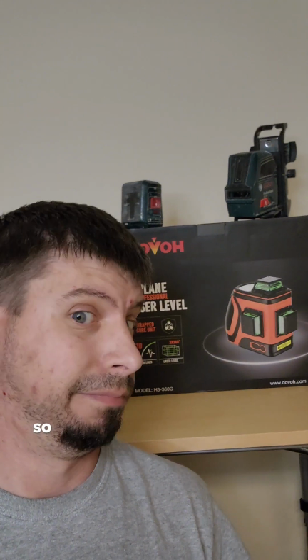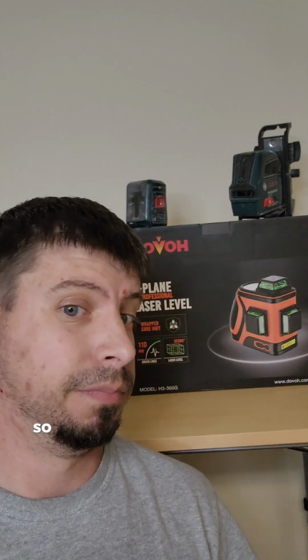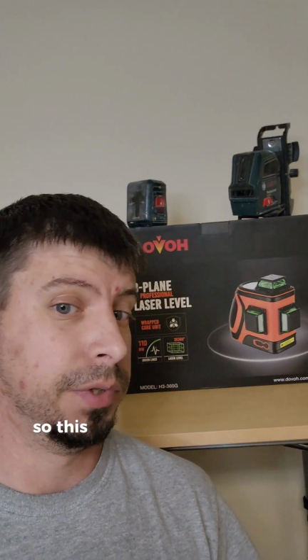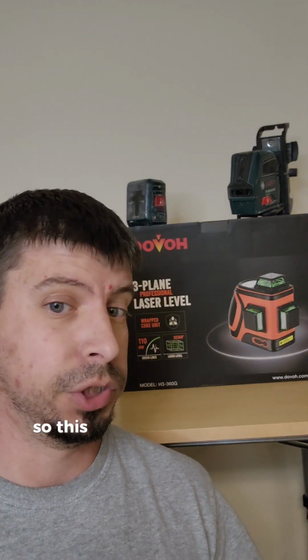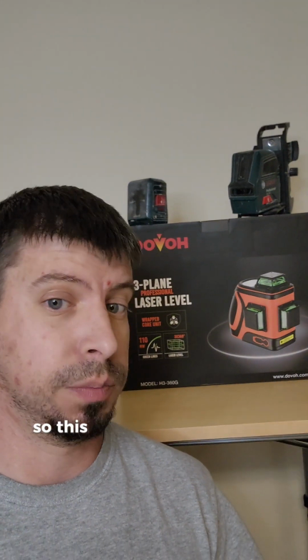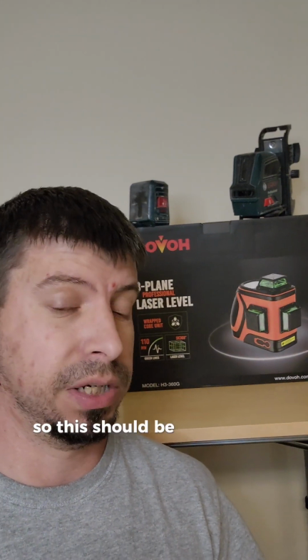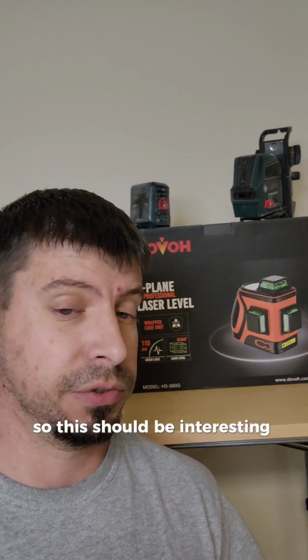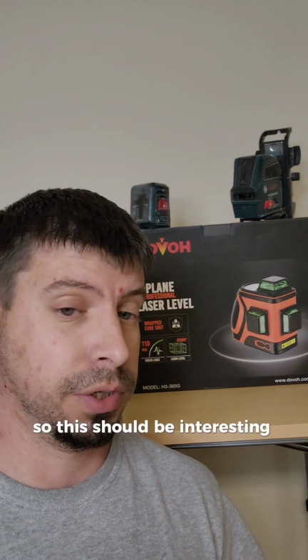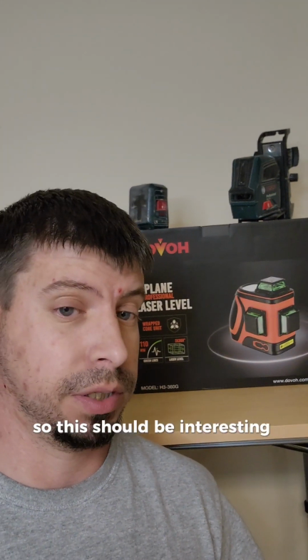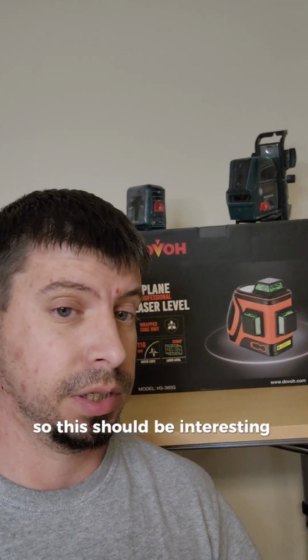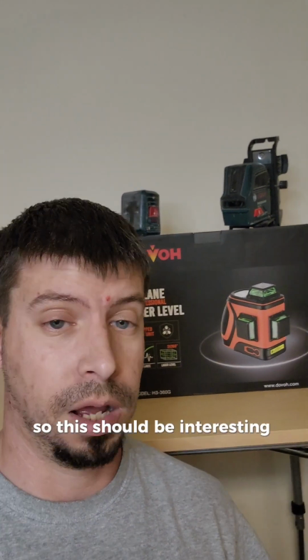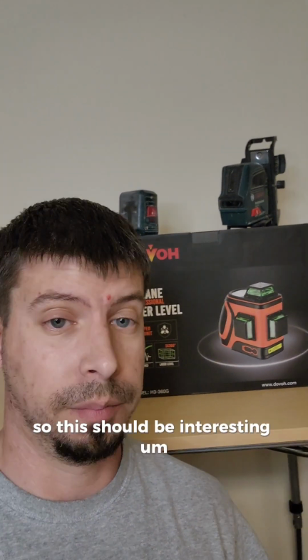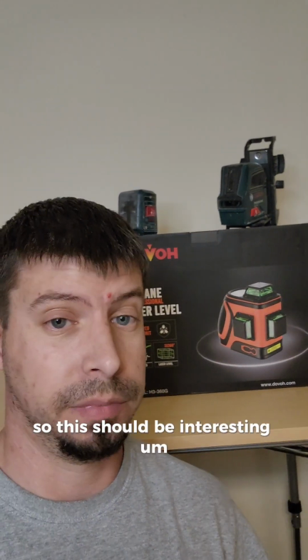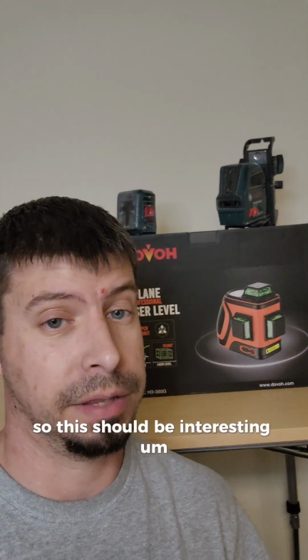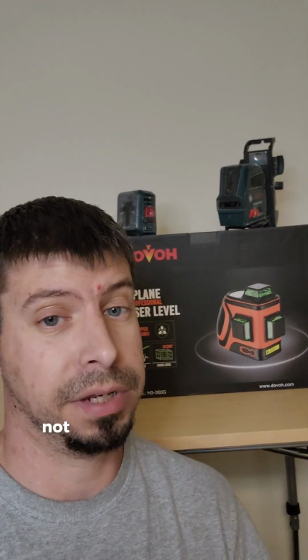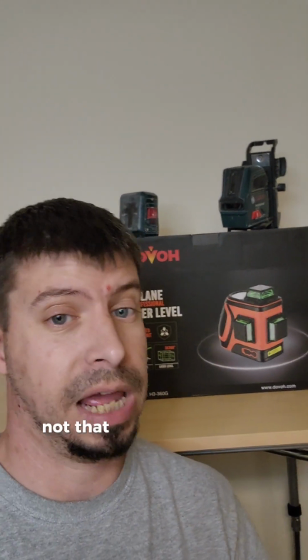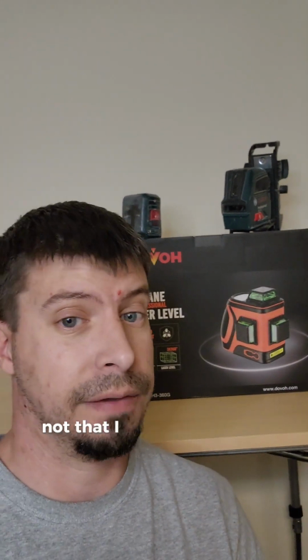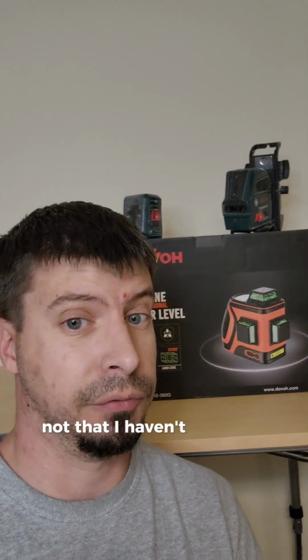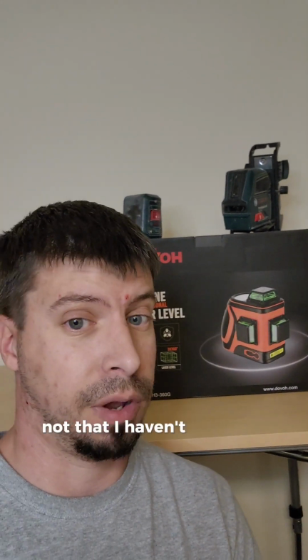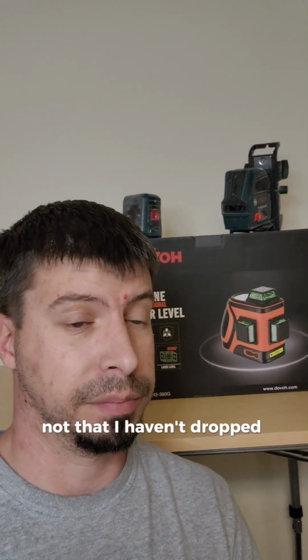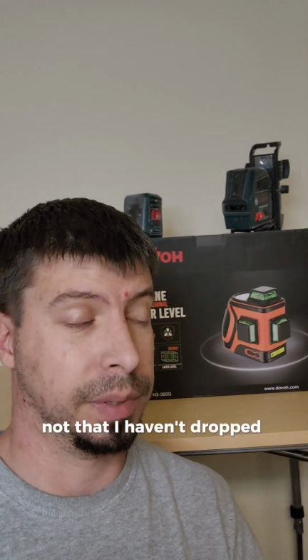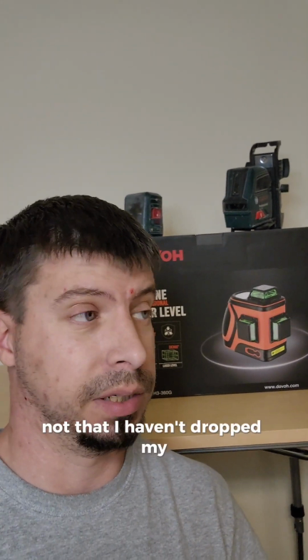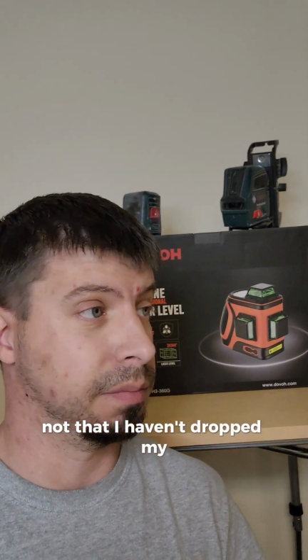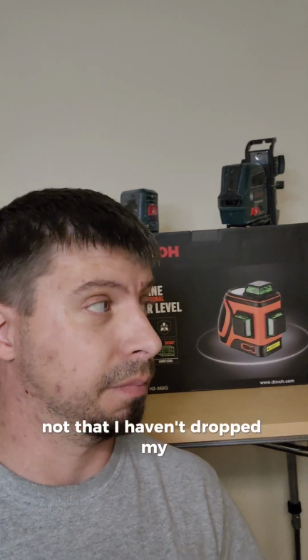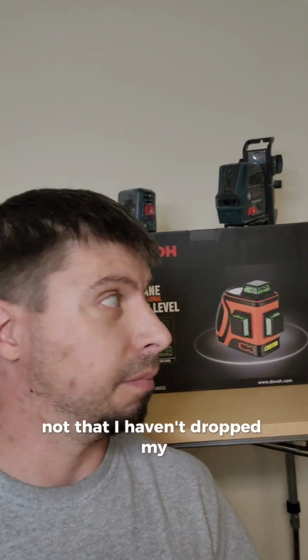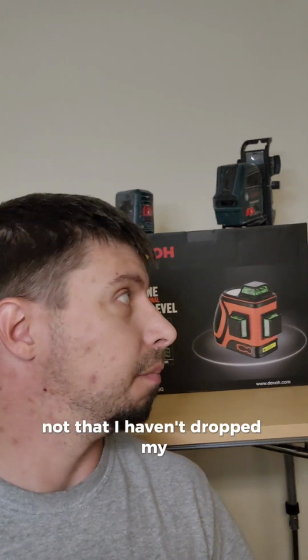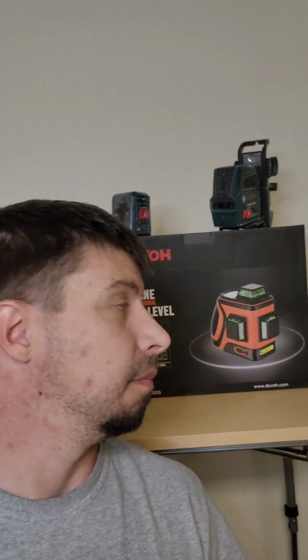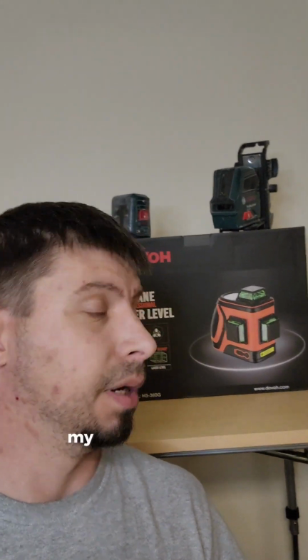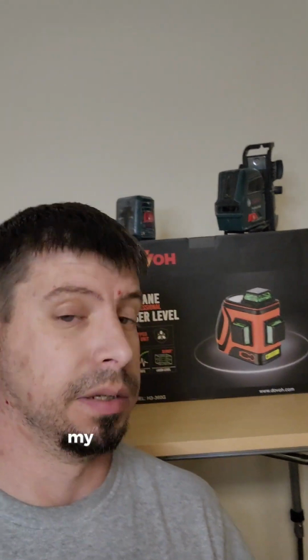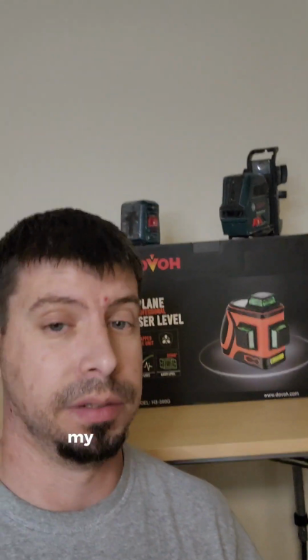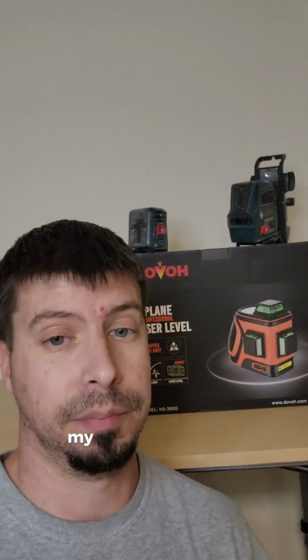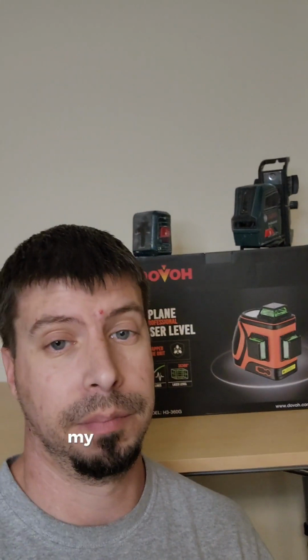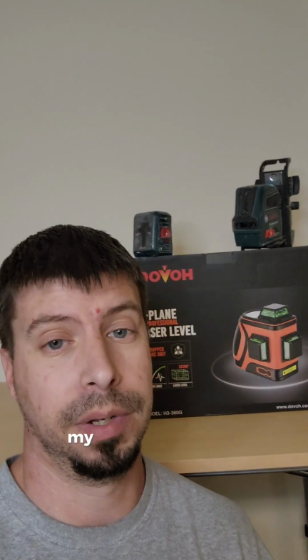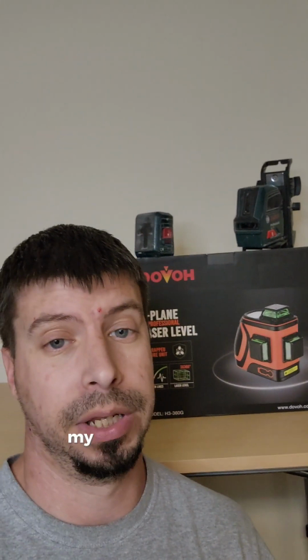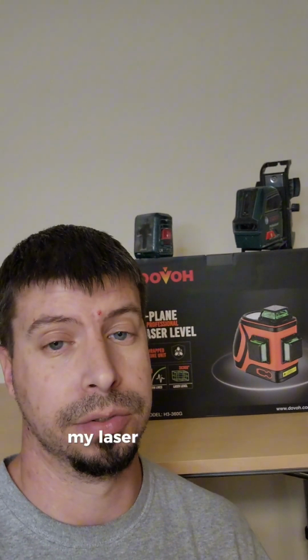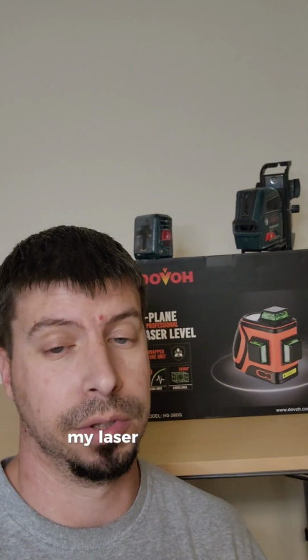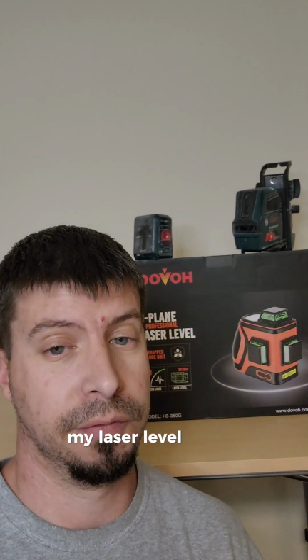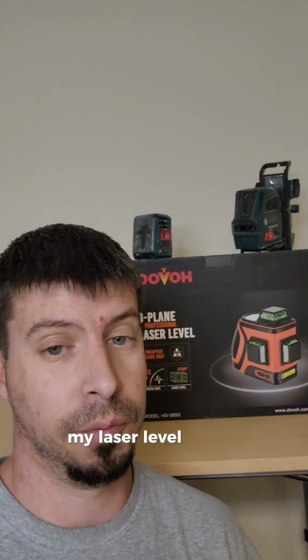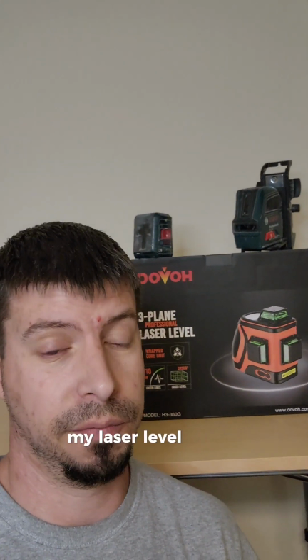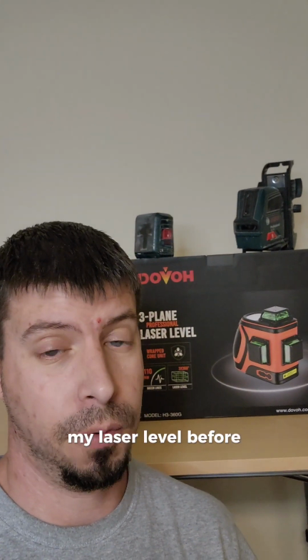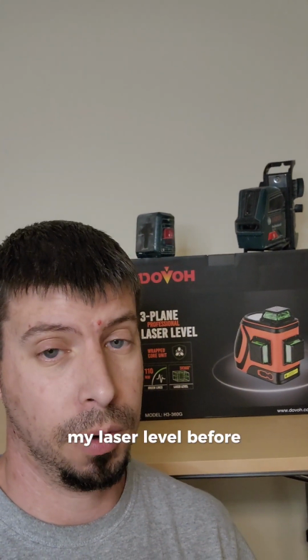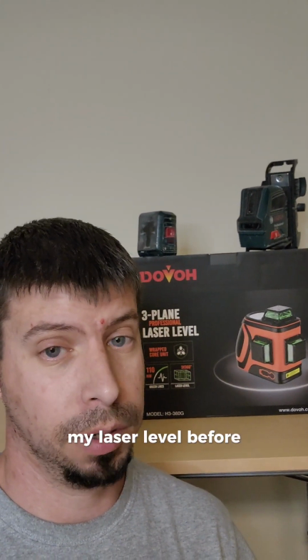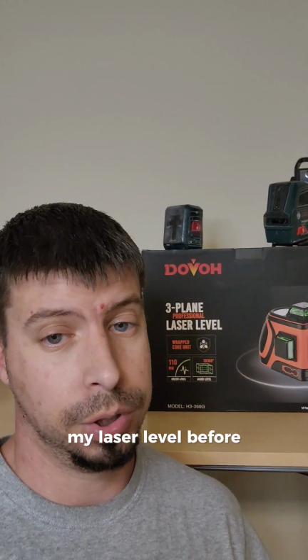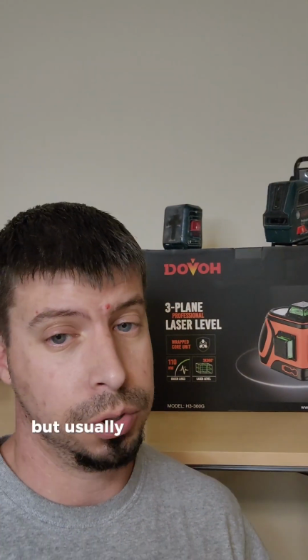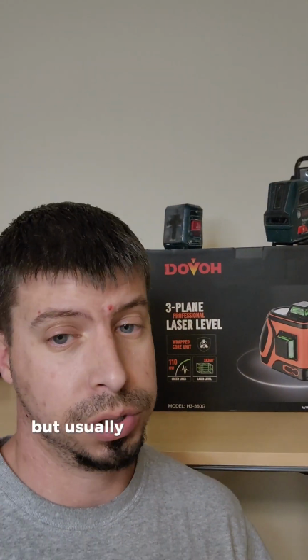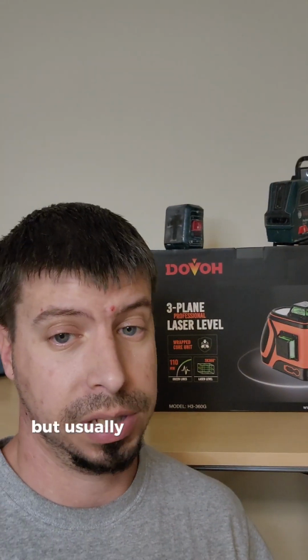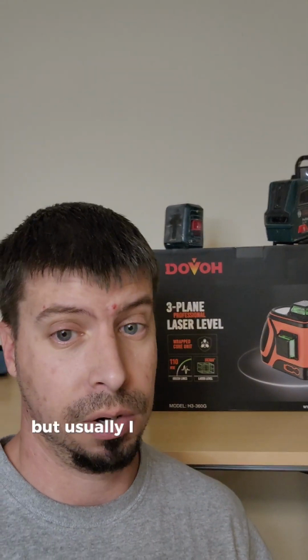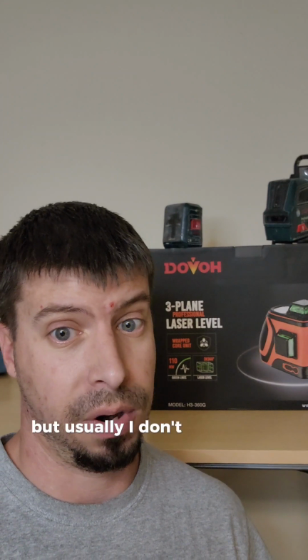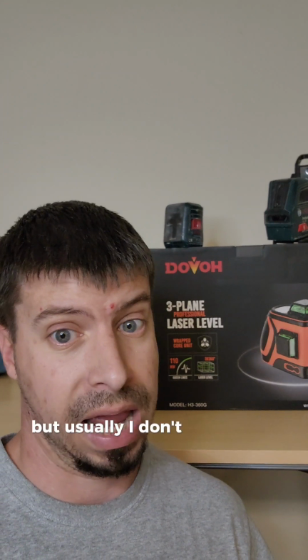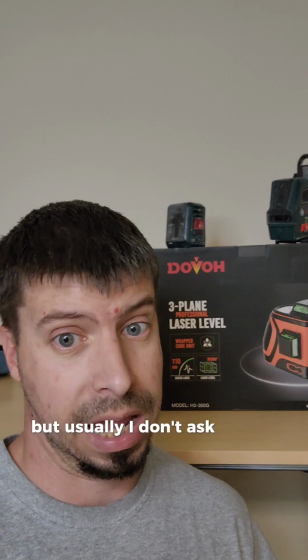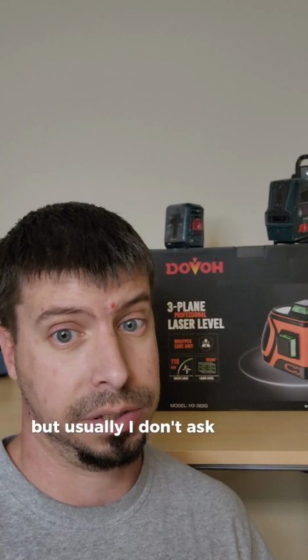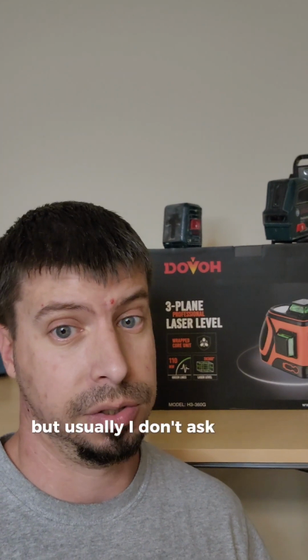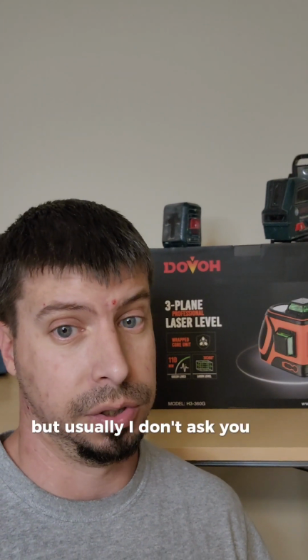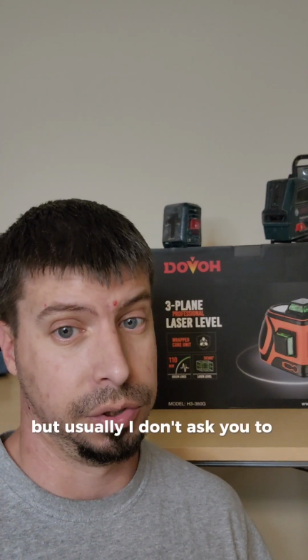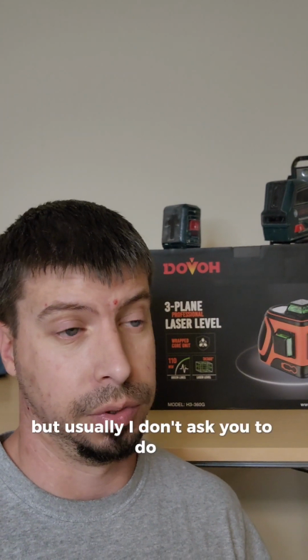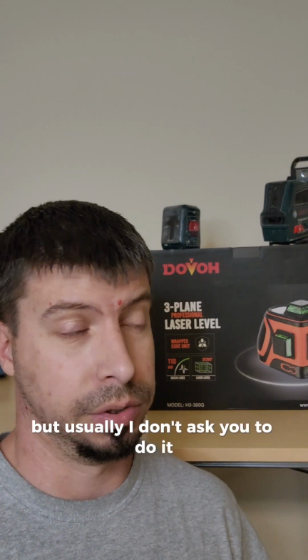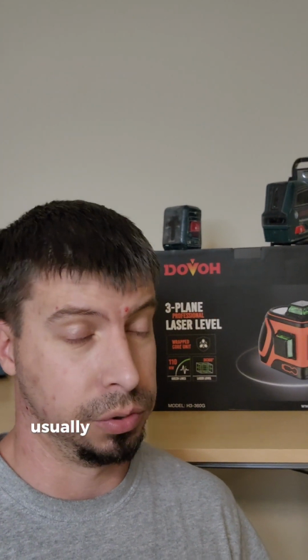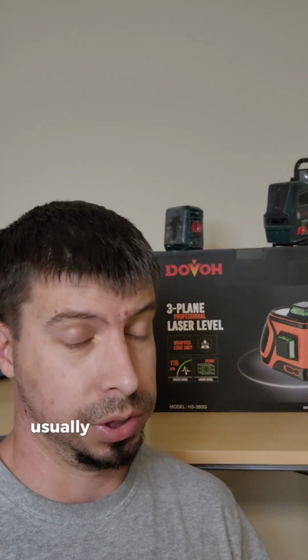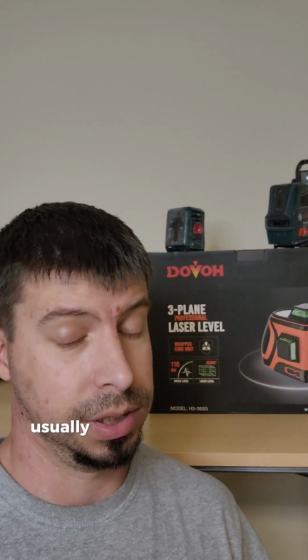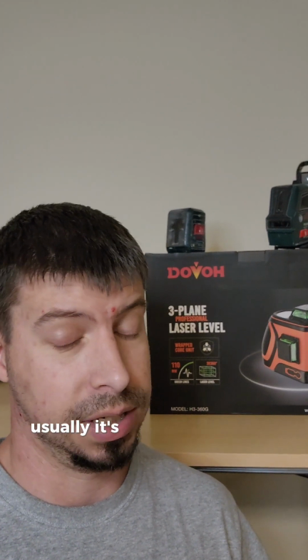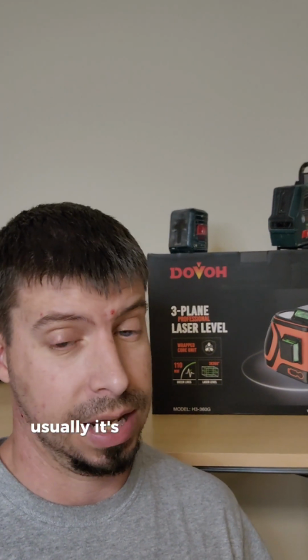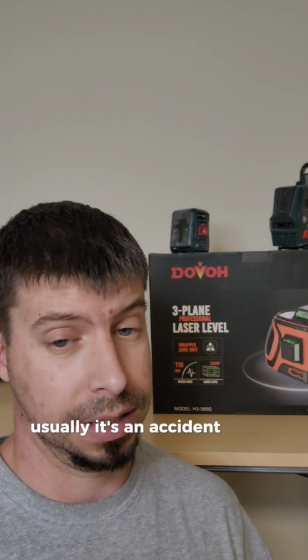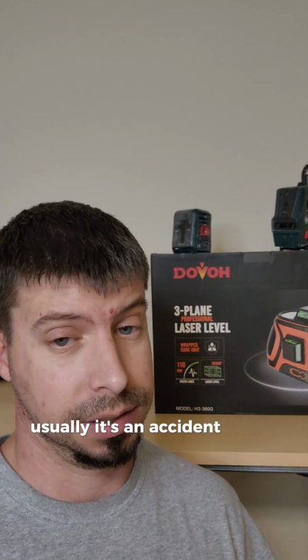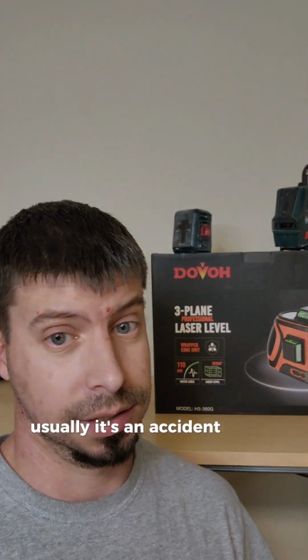They want me to do a drop test, and I actually test accuracy before and after the drop, so this should be interesting. Not that I haven't dropped my laser level before, but usually I don't plan it — usually it's an accident.